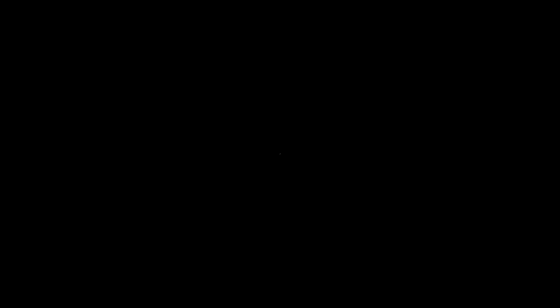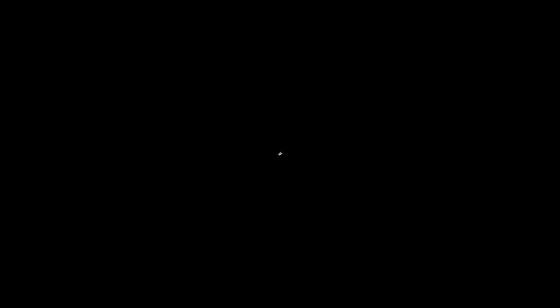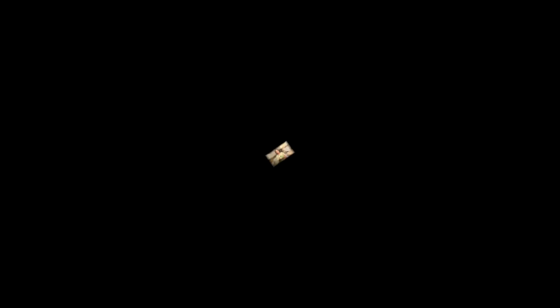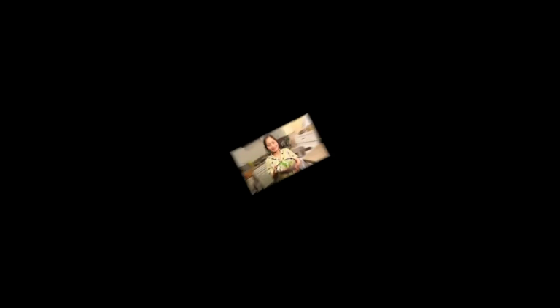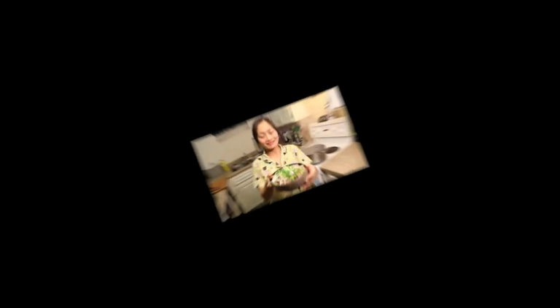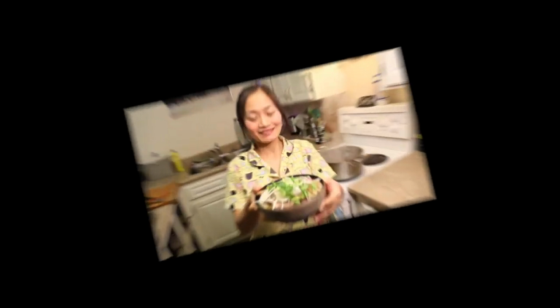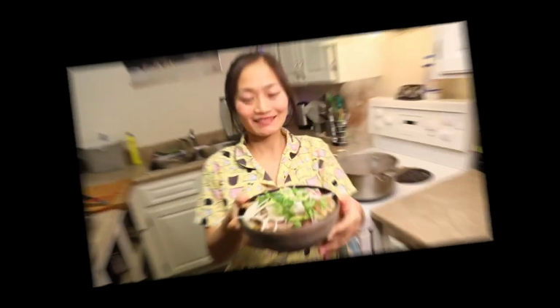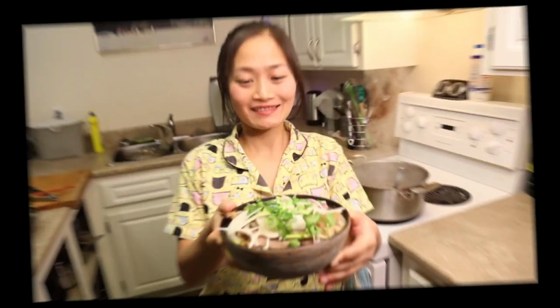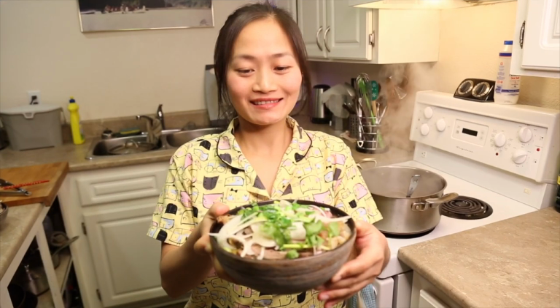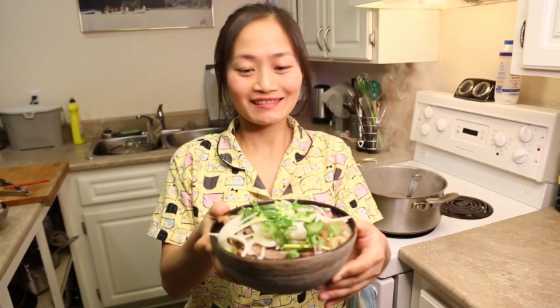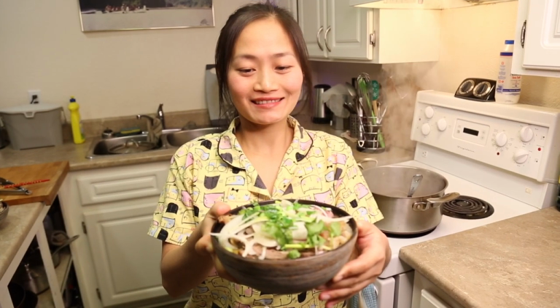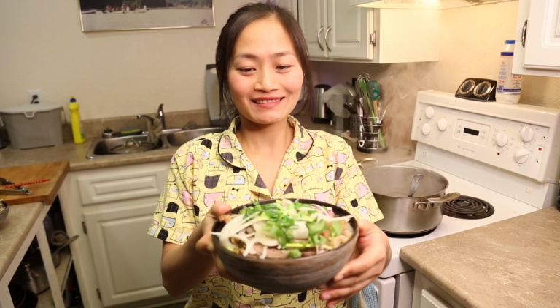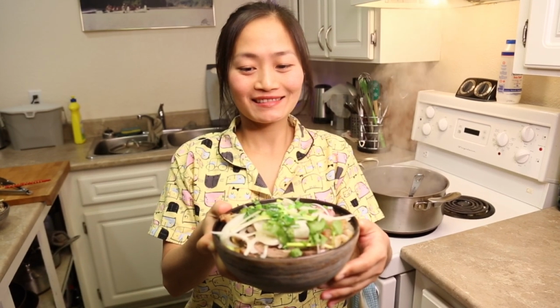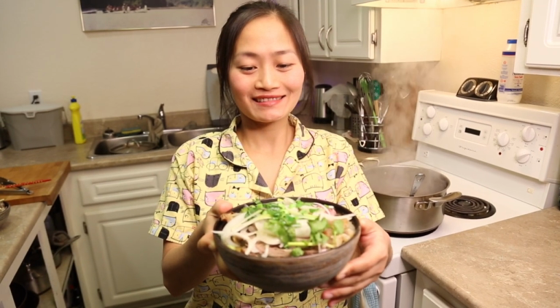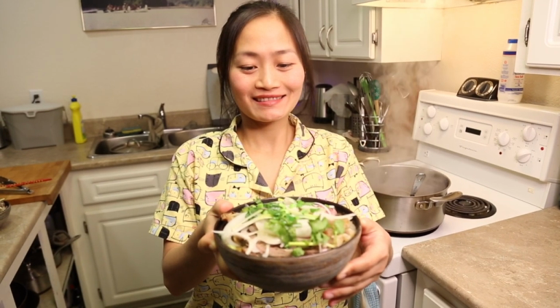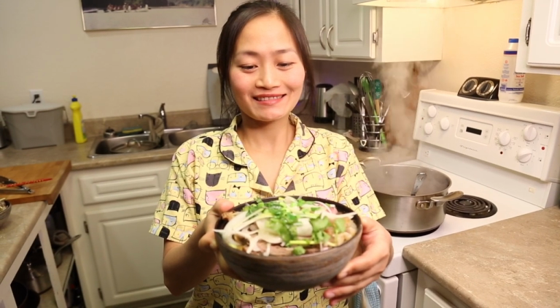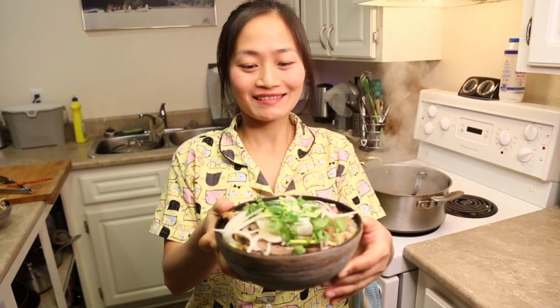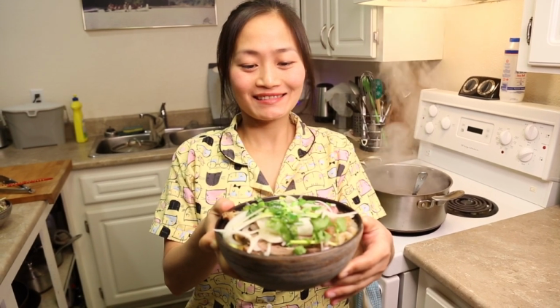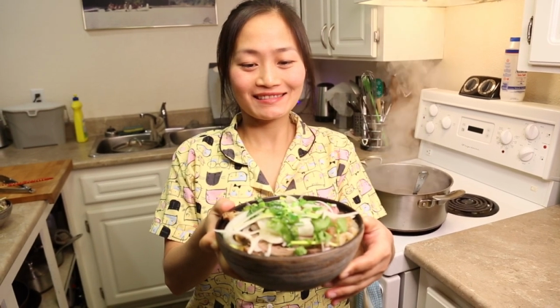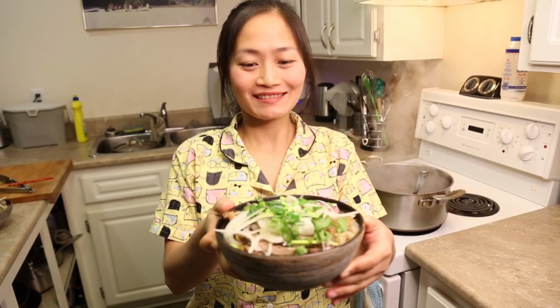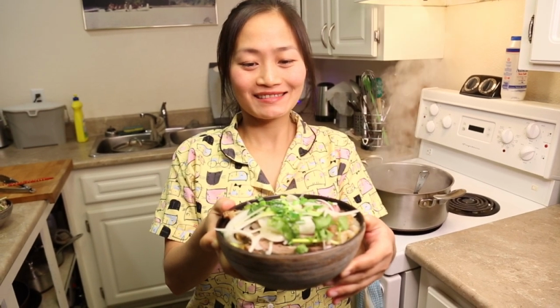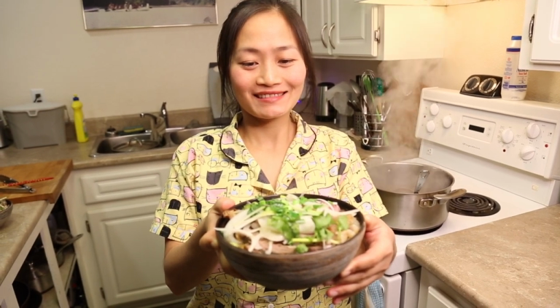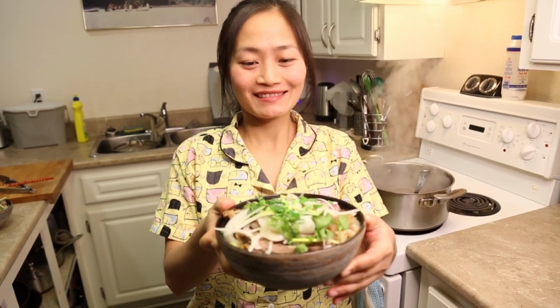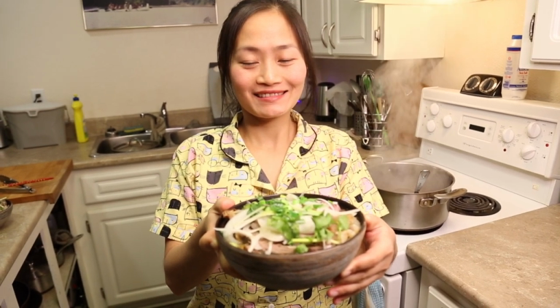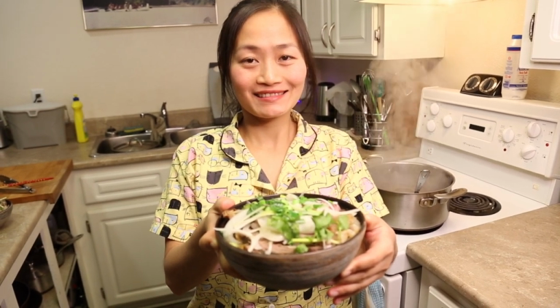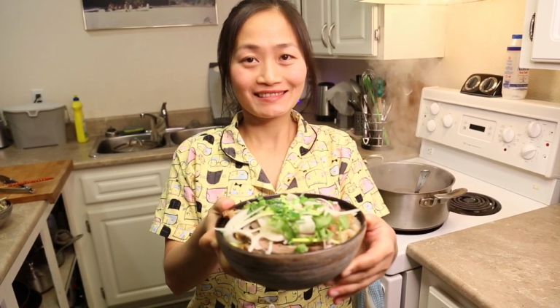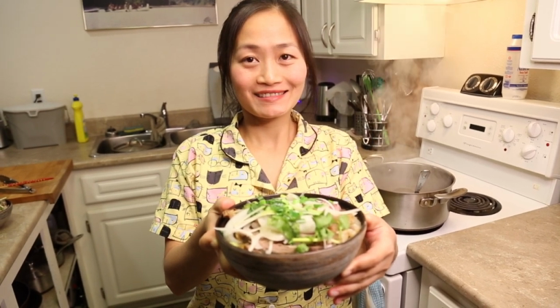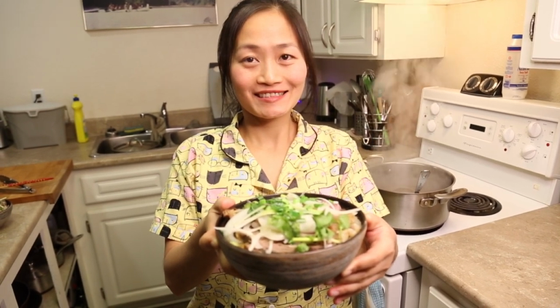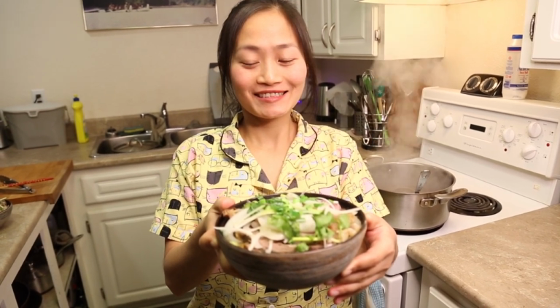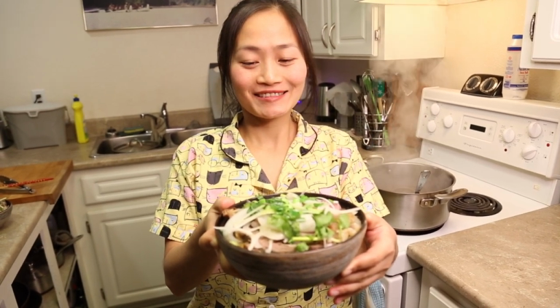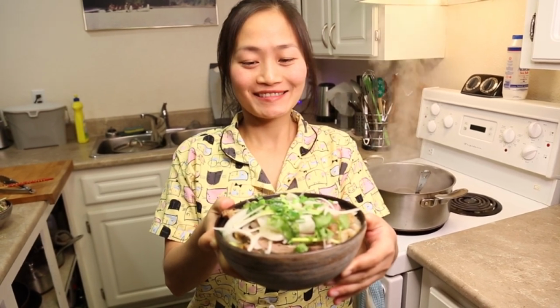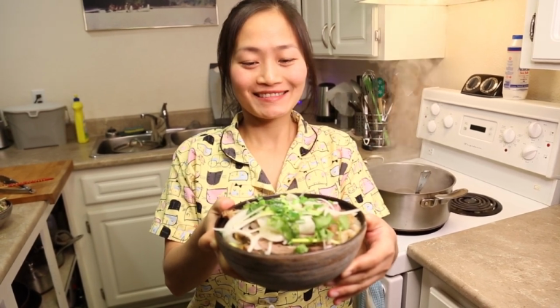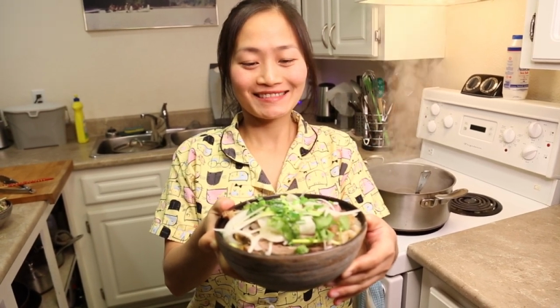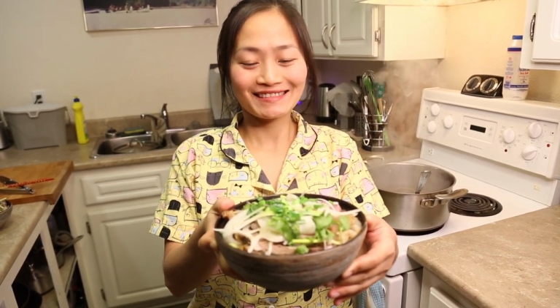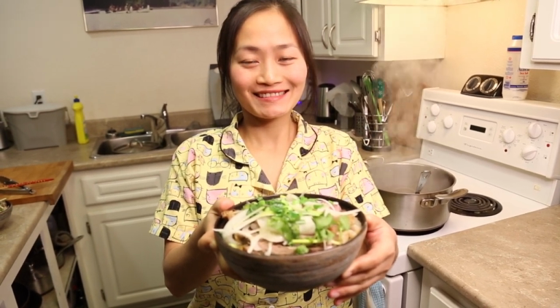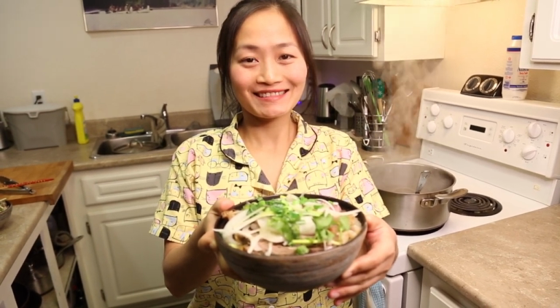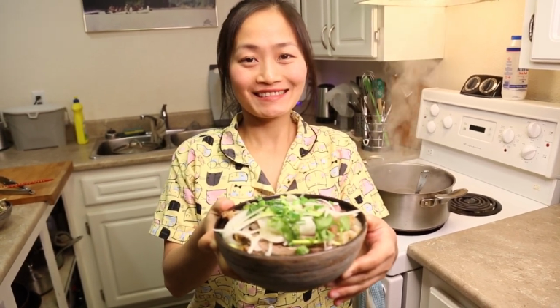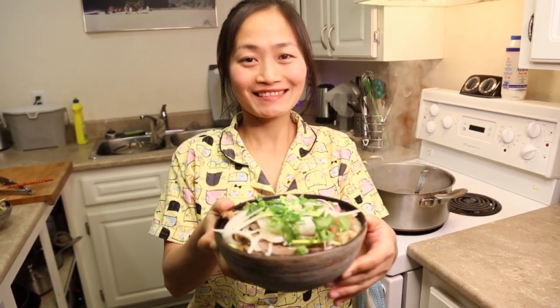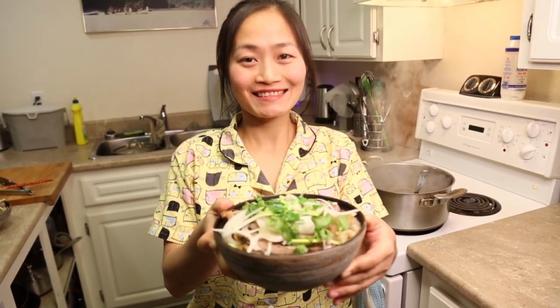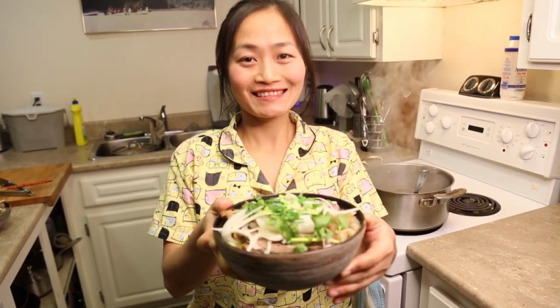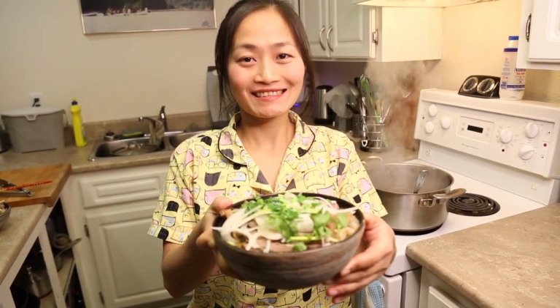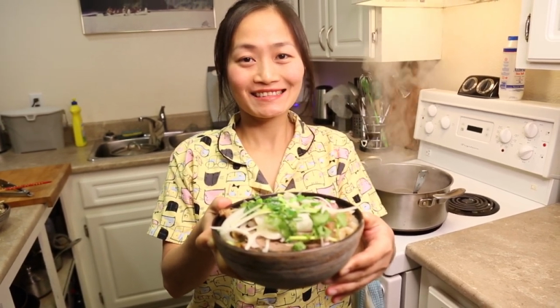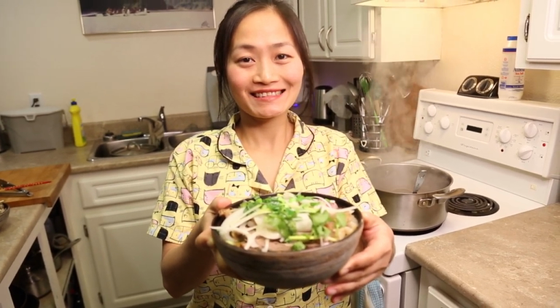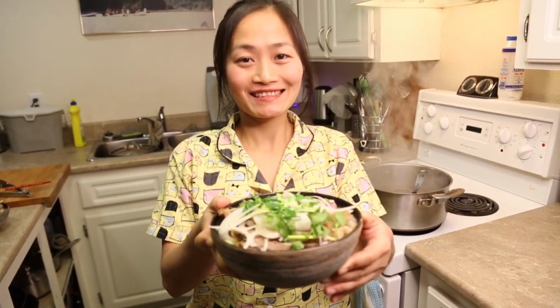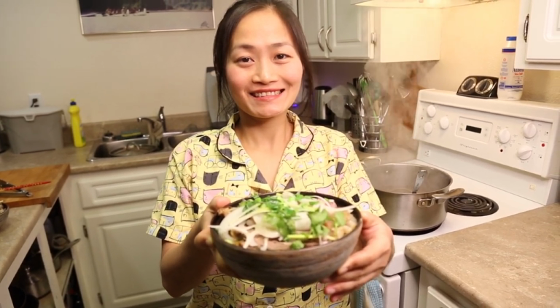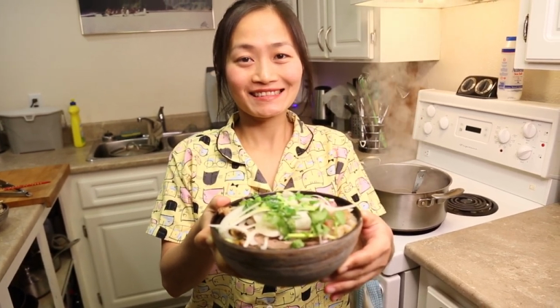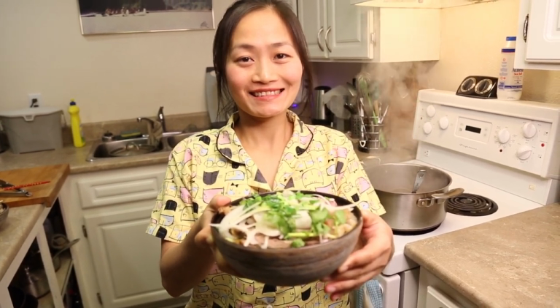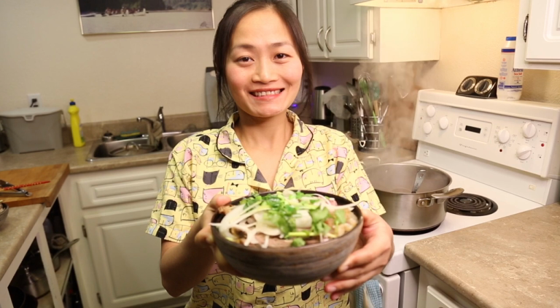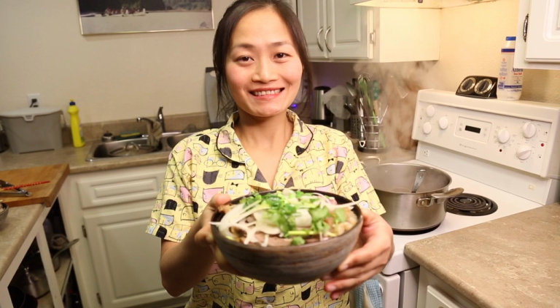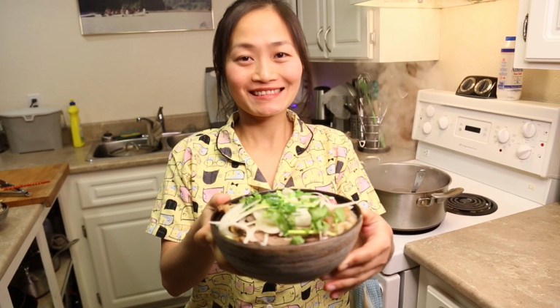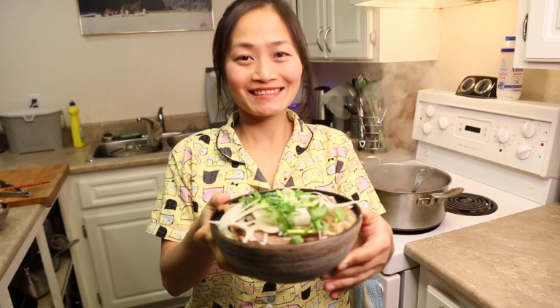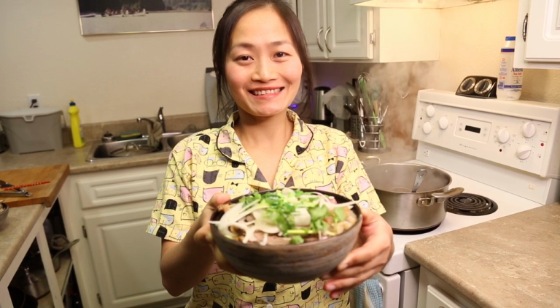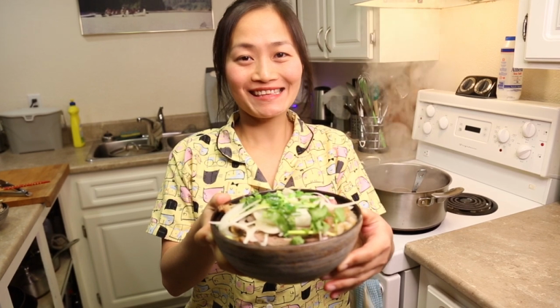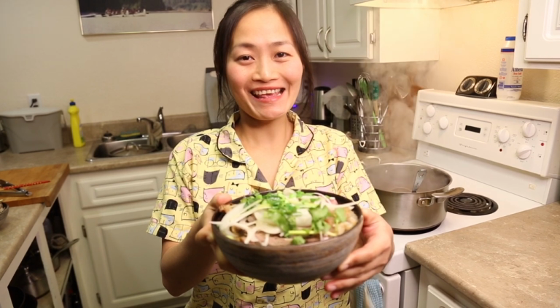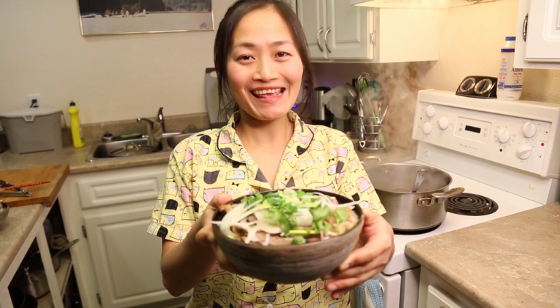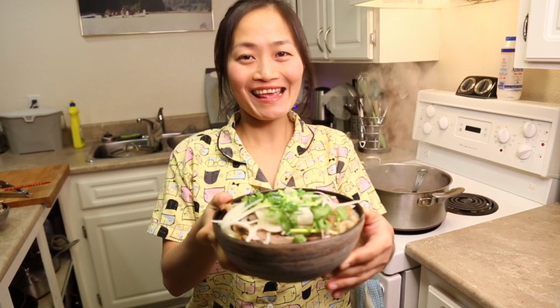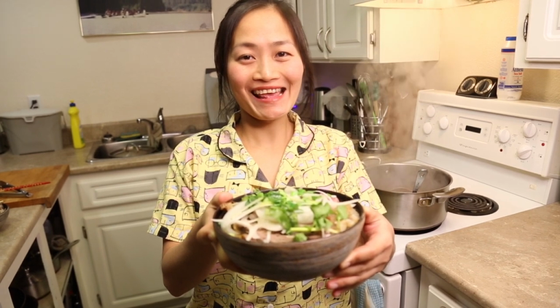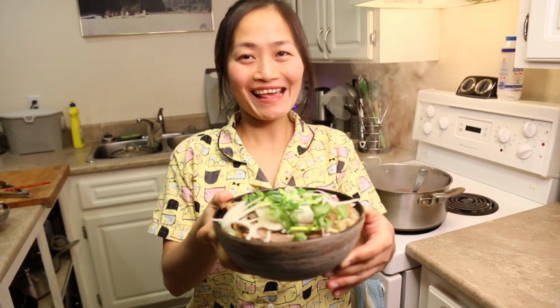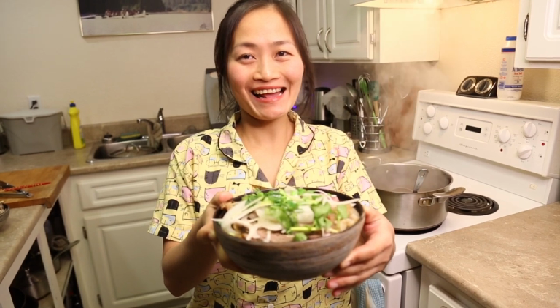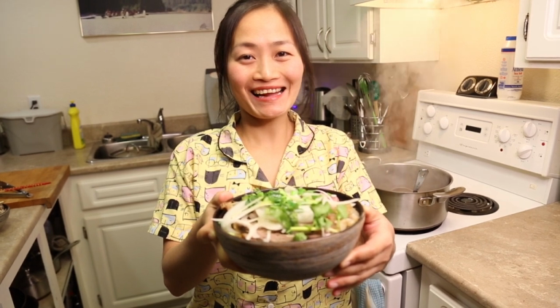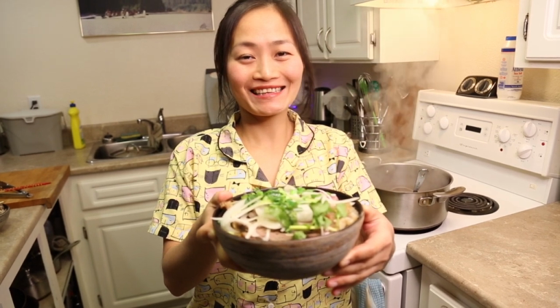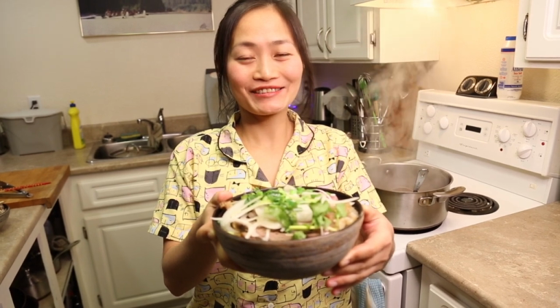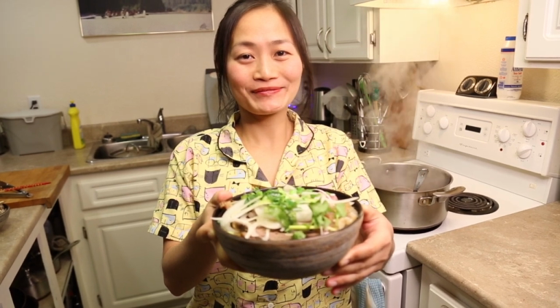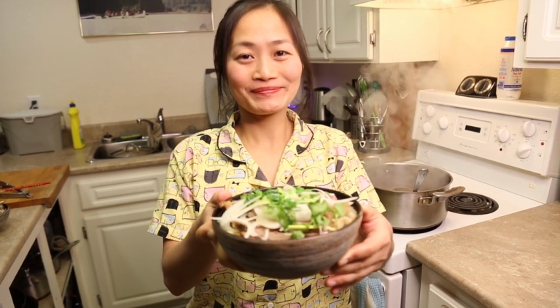Tonight on Good Food, Good Wine, Great Sex, we're making pho. Is it your favorite?